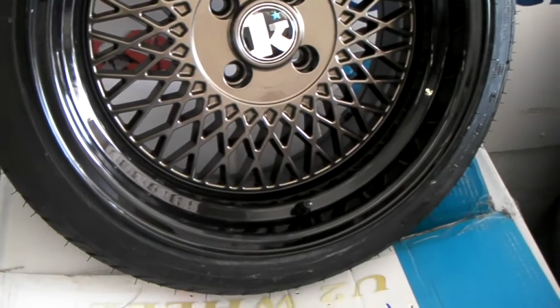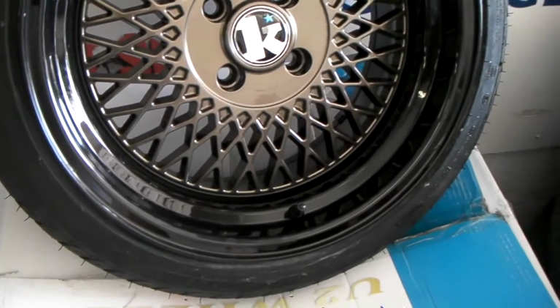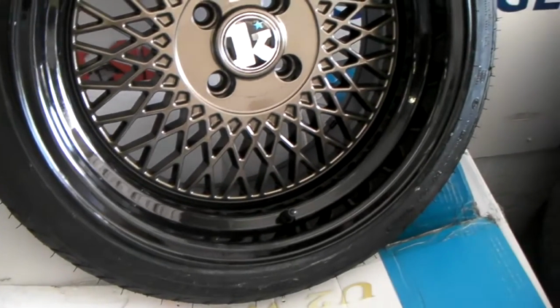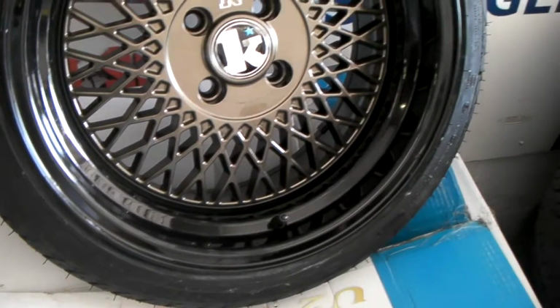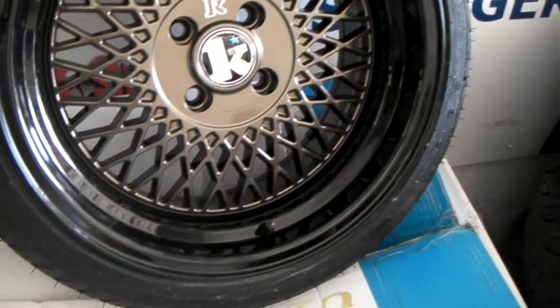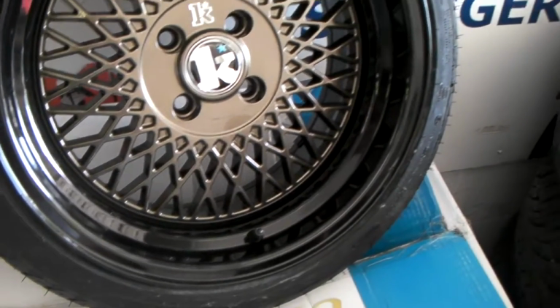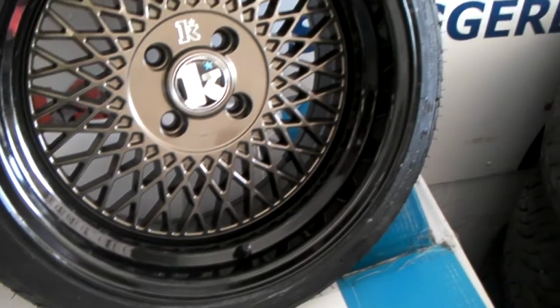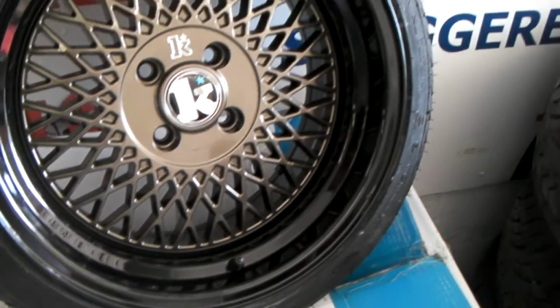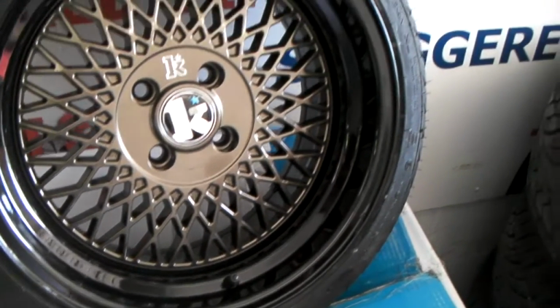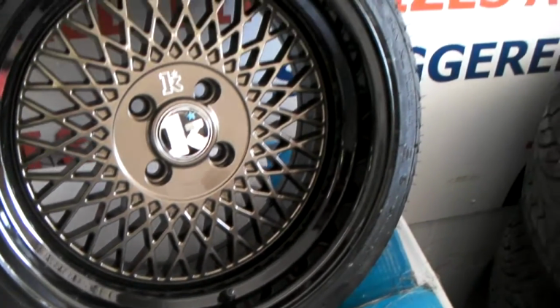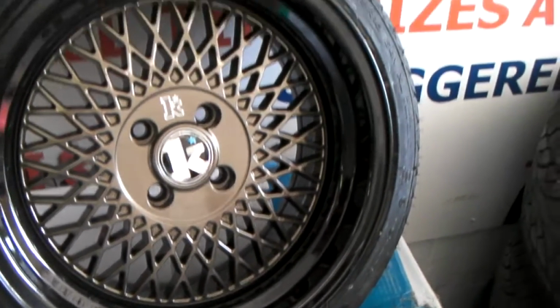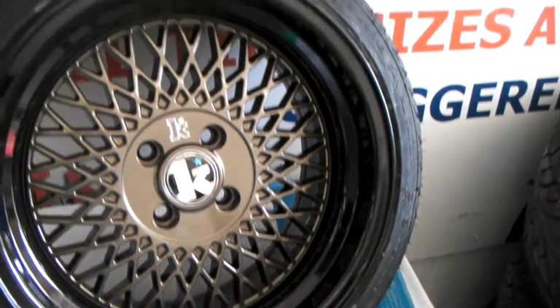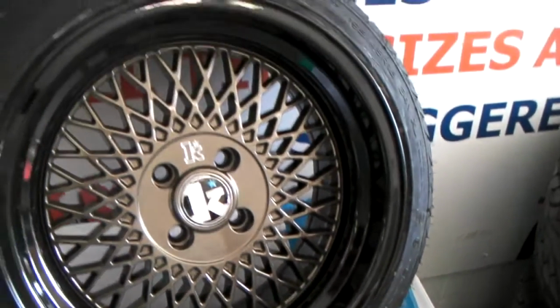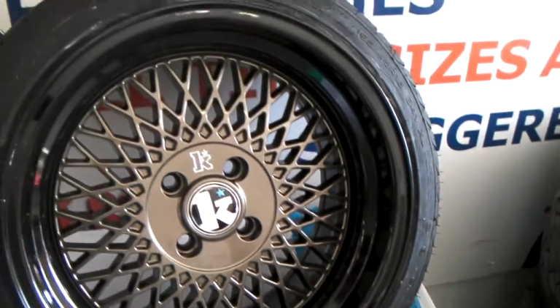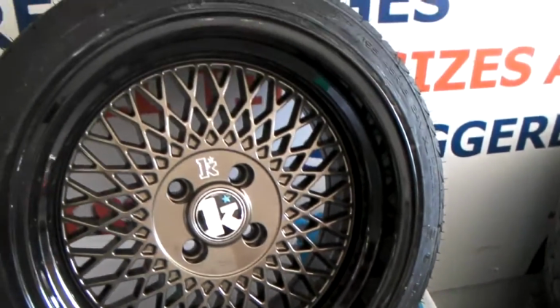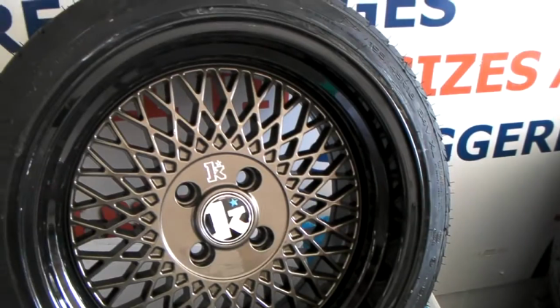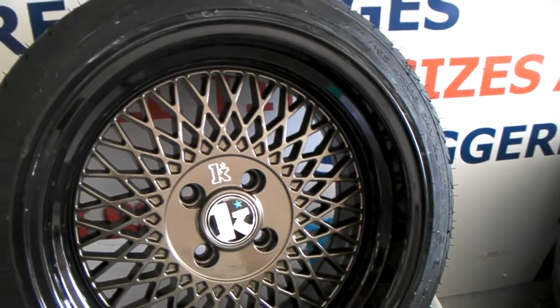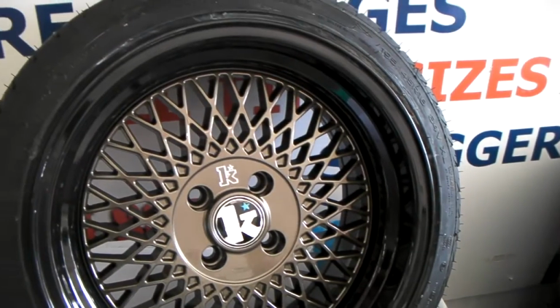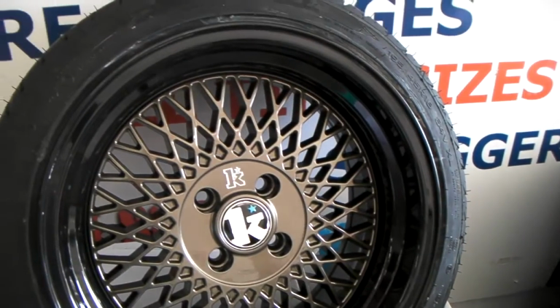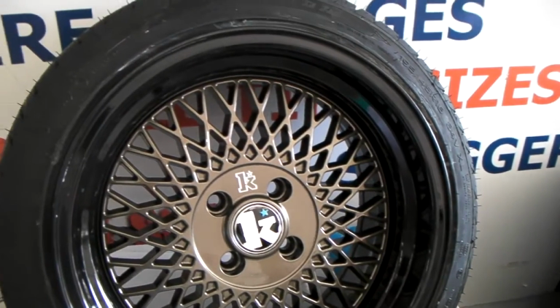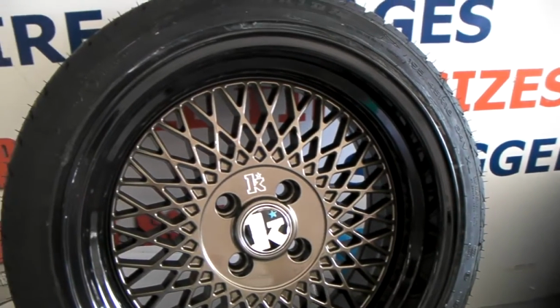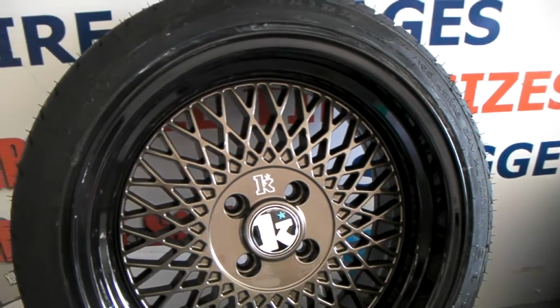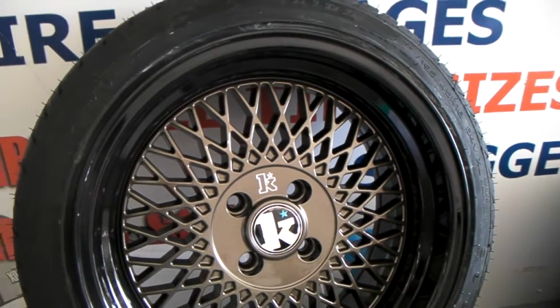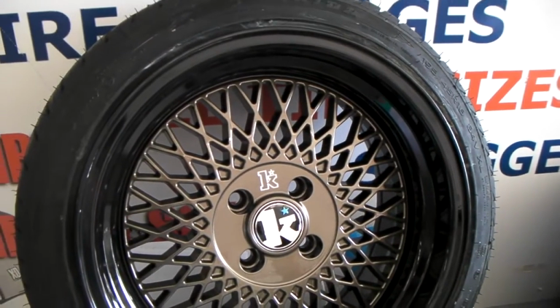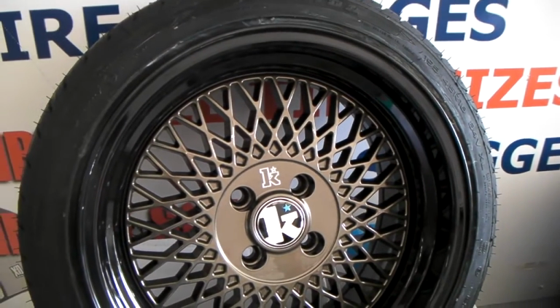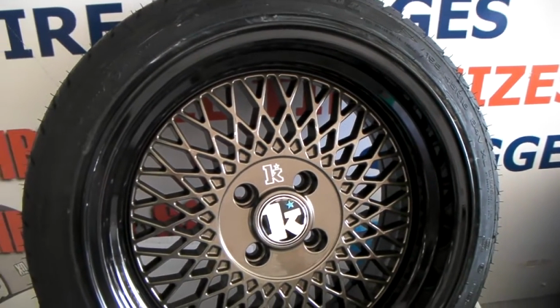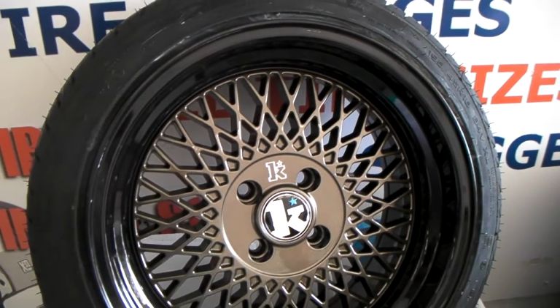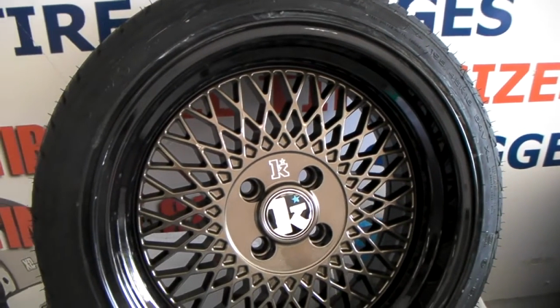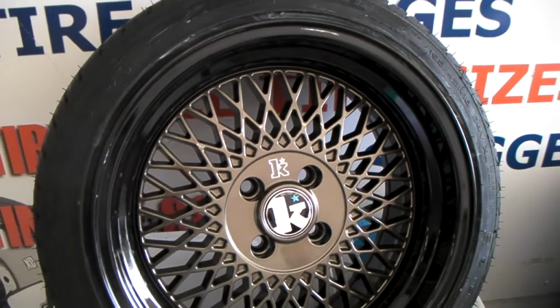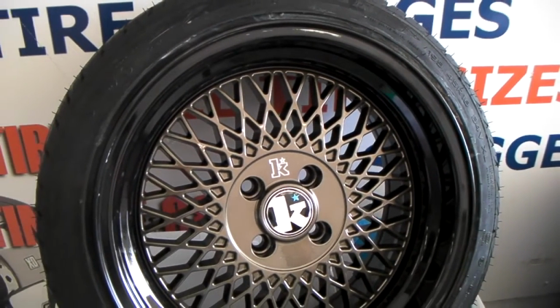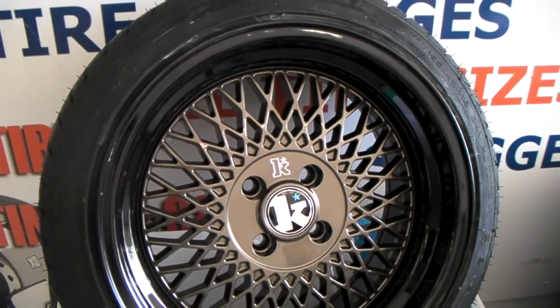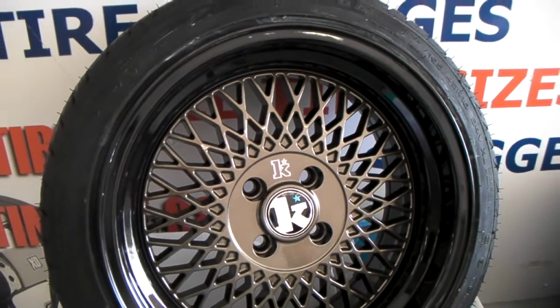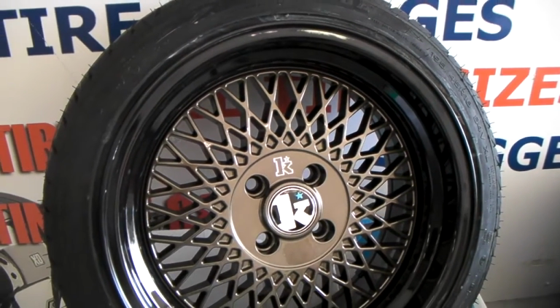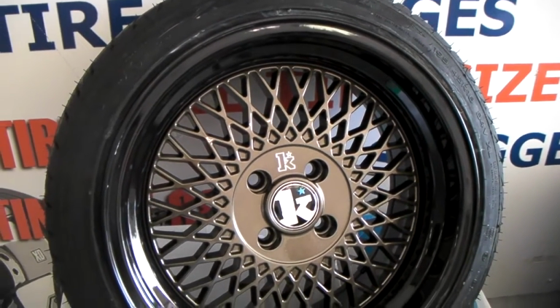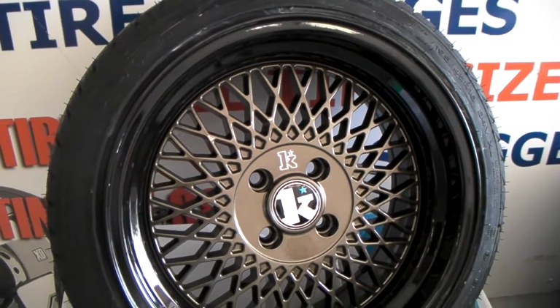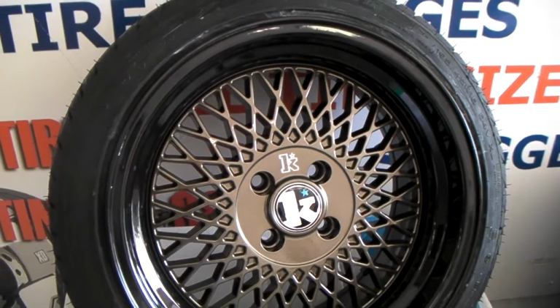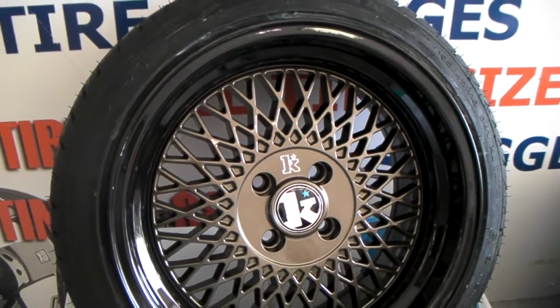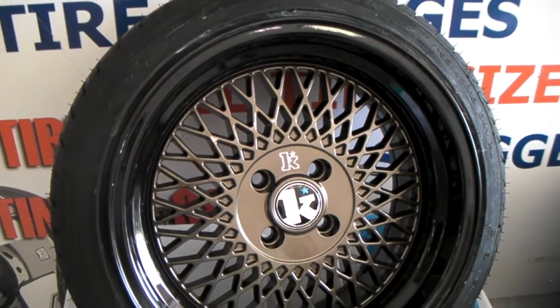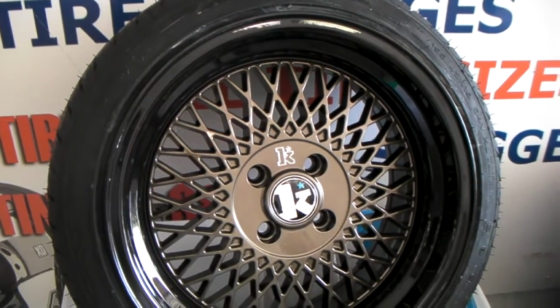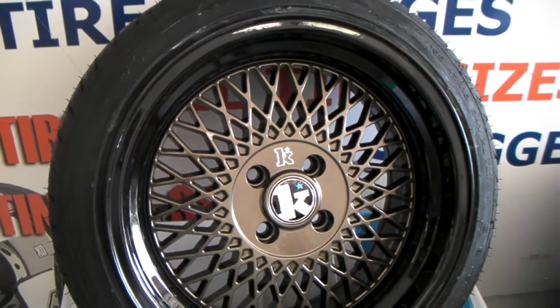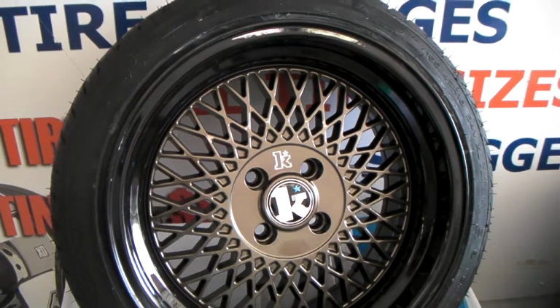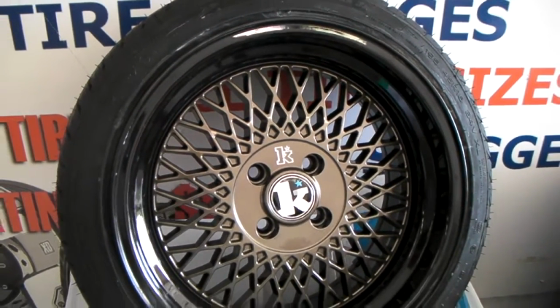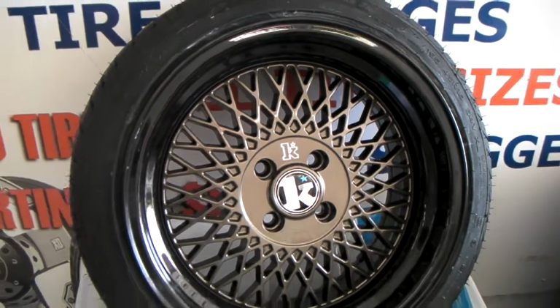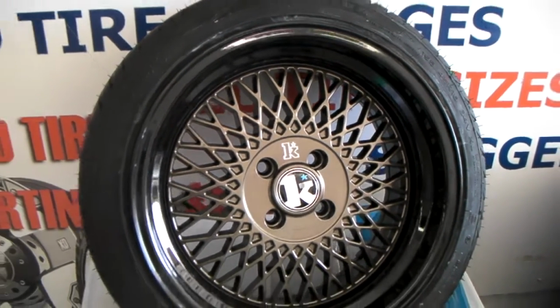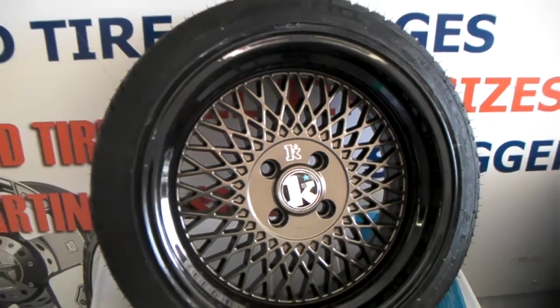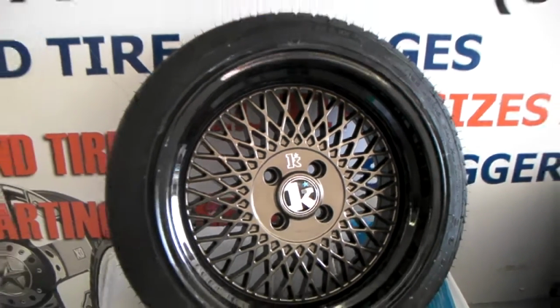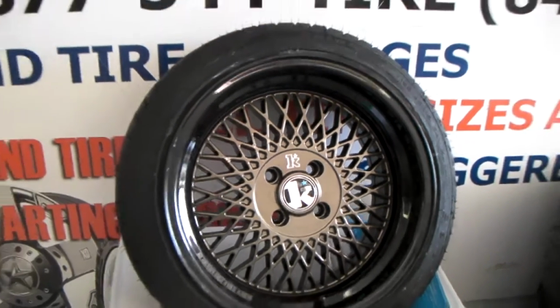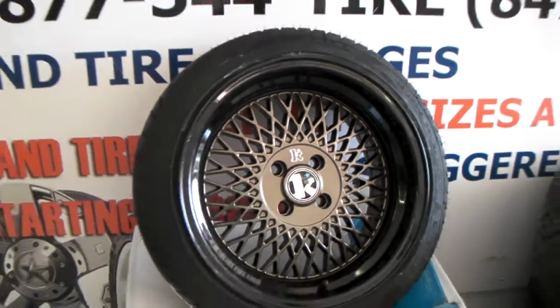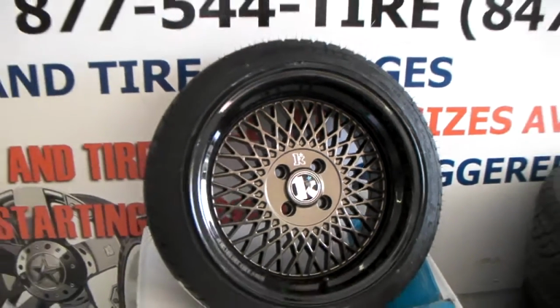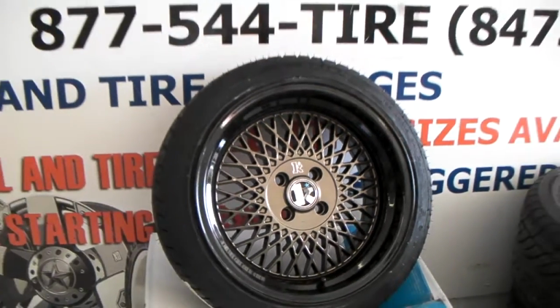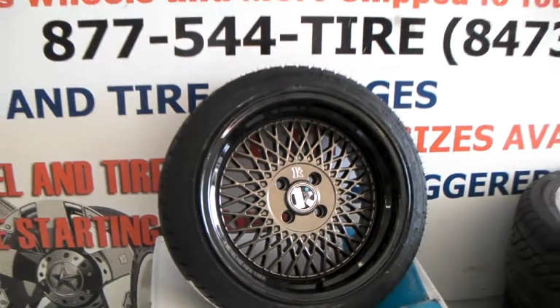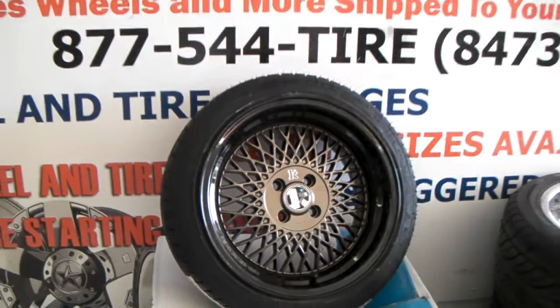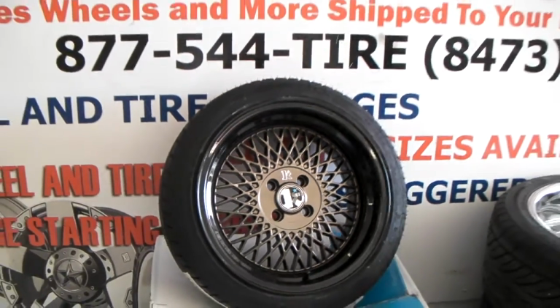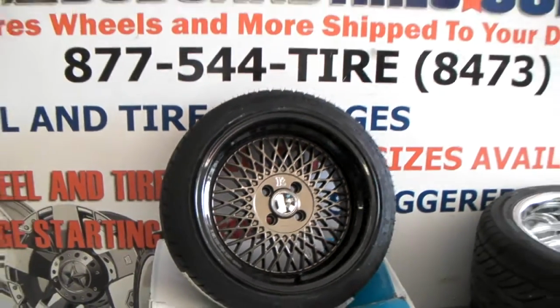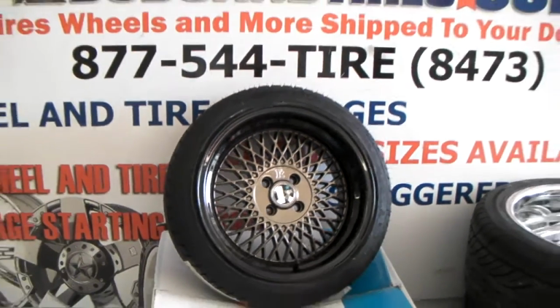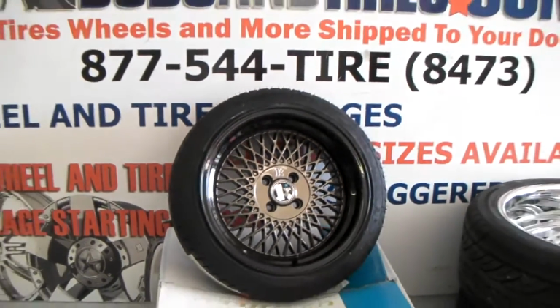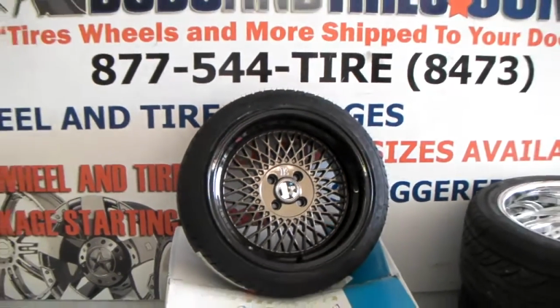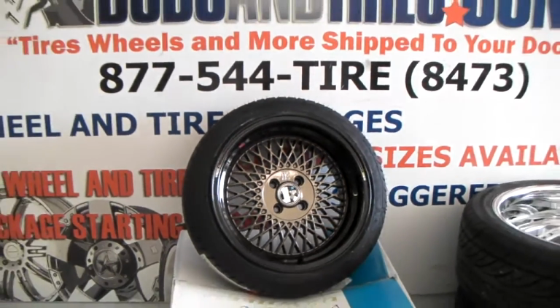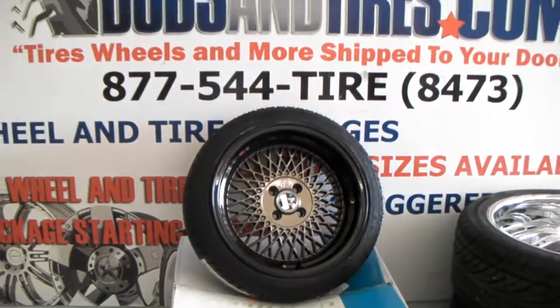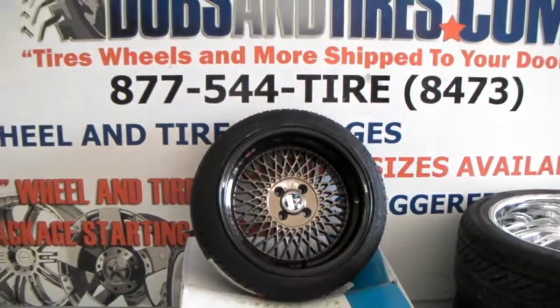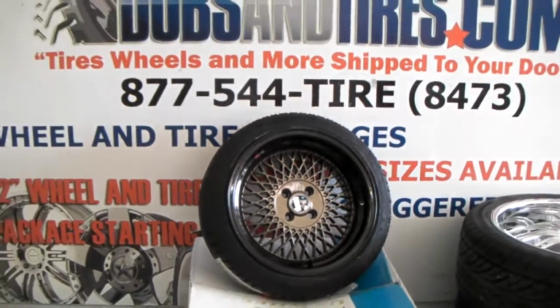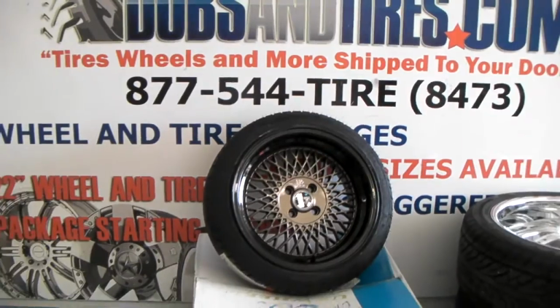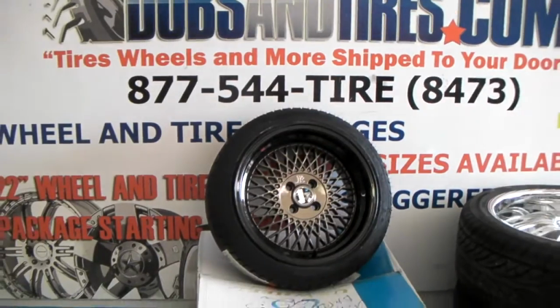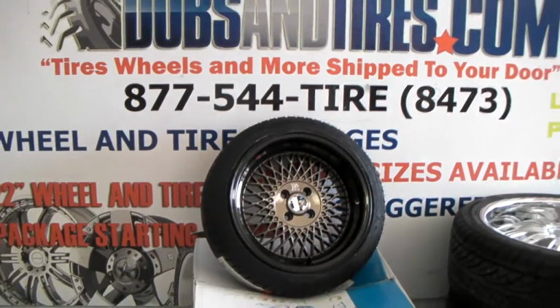Great looking finish, can definitely keep it stock-looking. It's your boy KB from Dublin Tires TV, signing off.